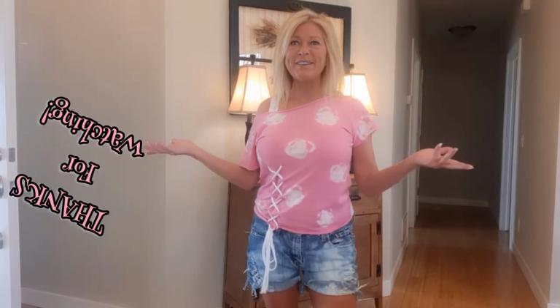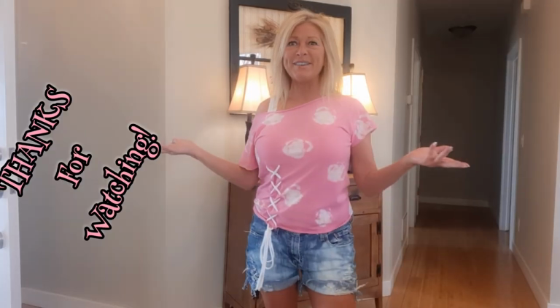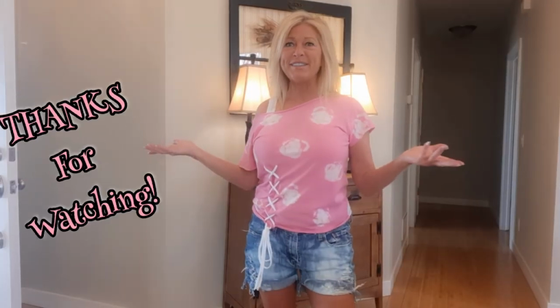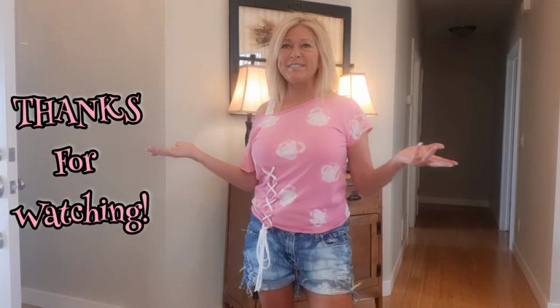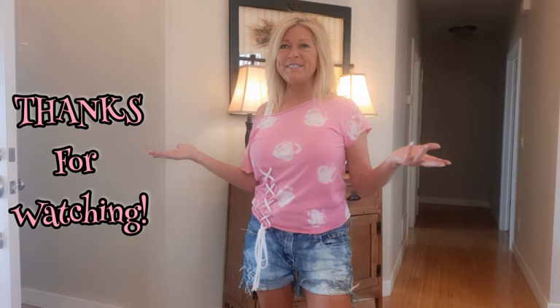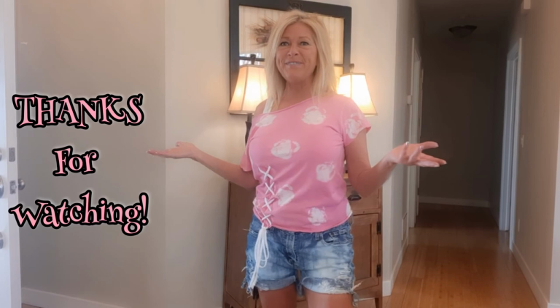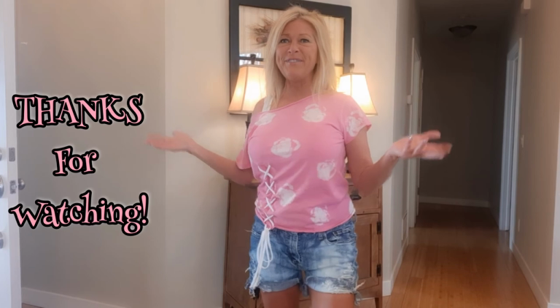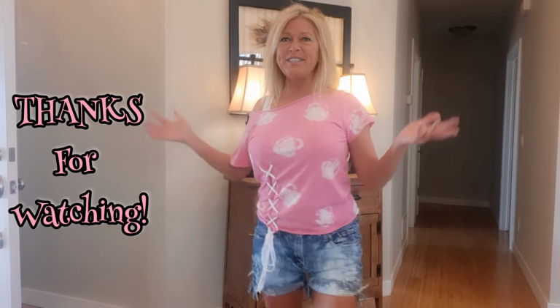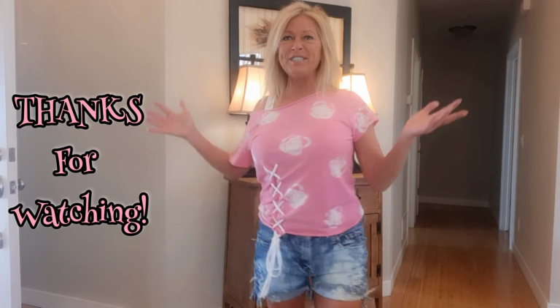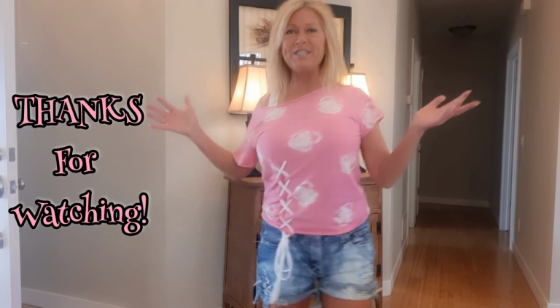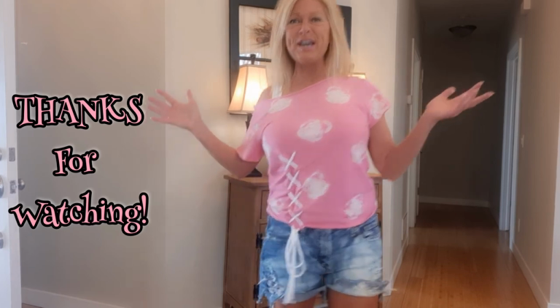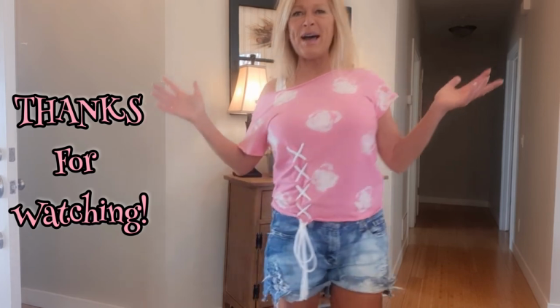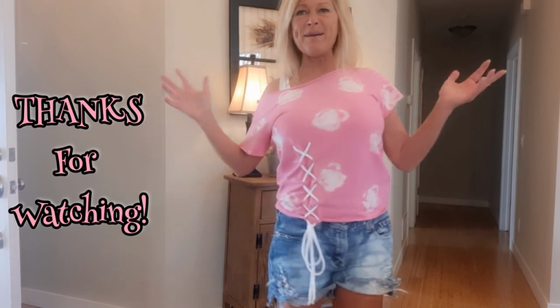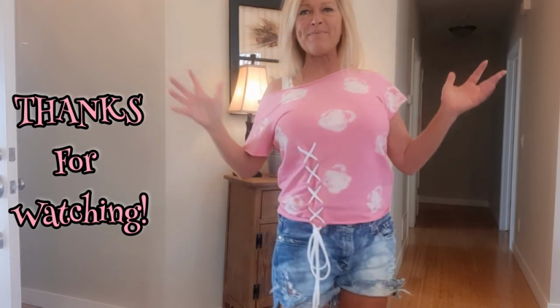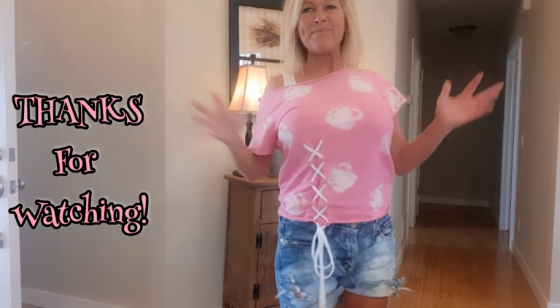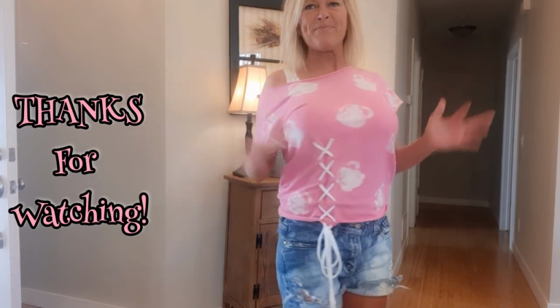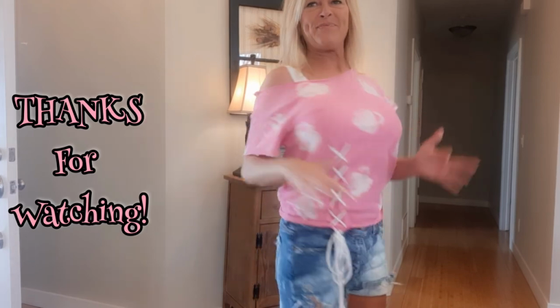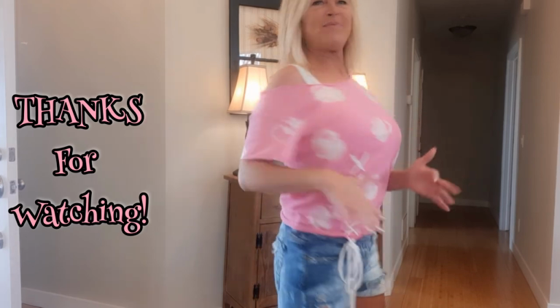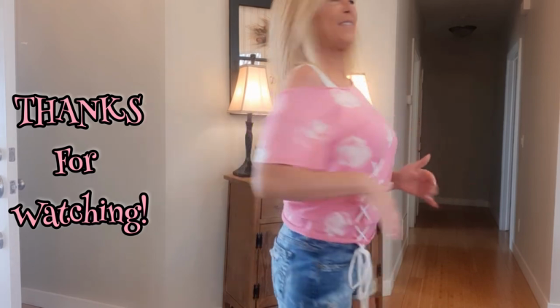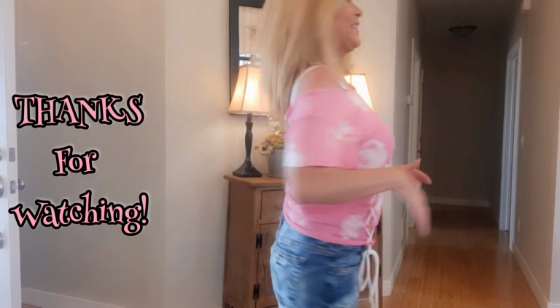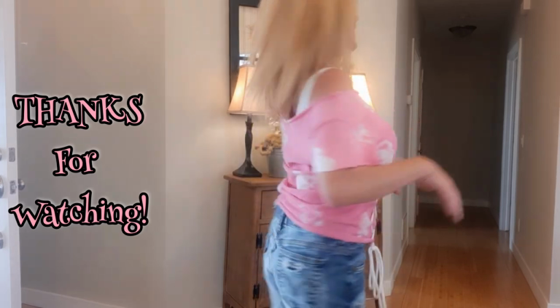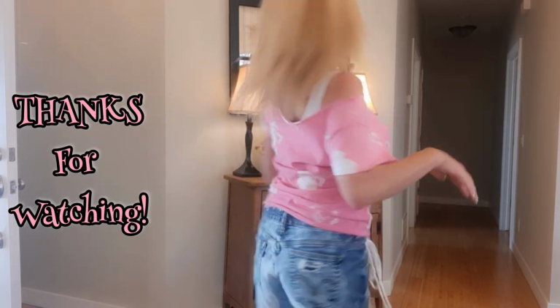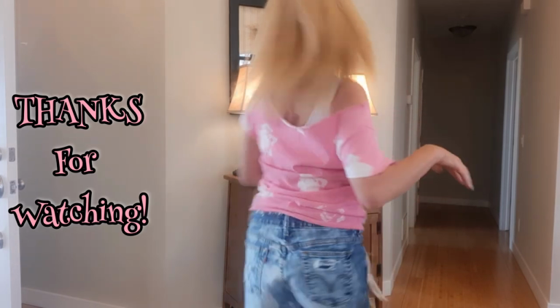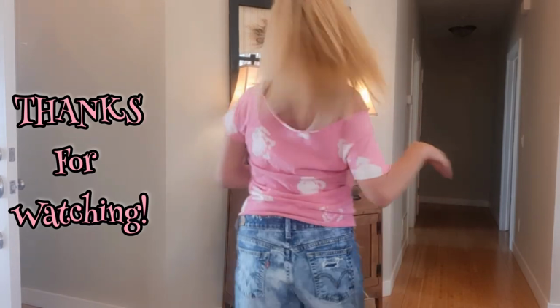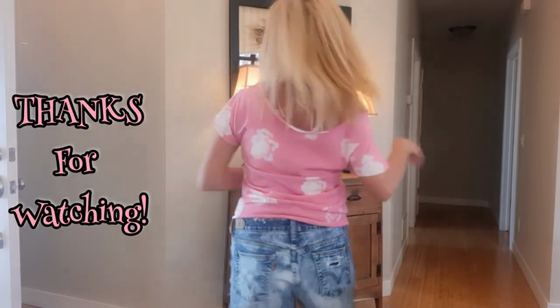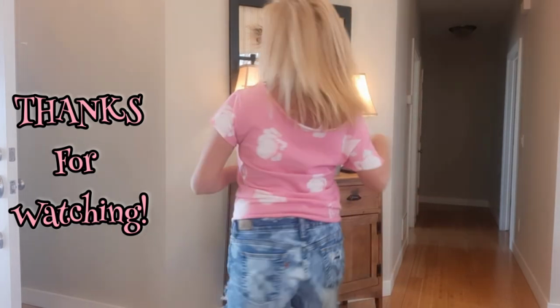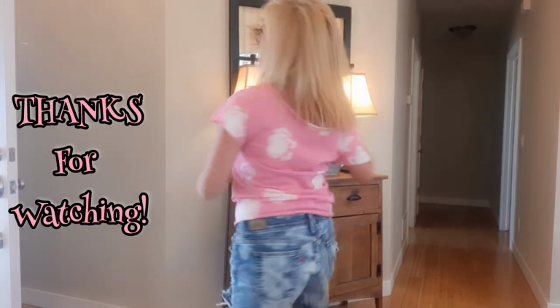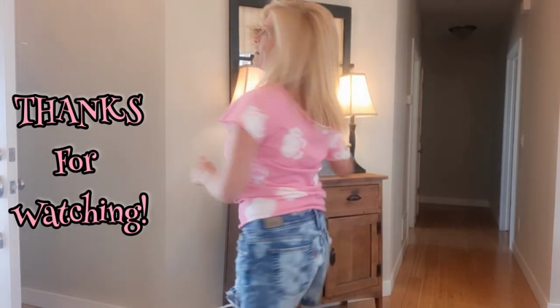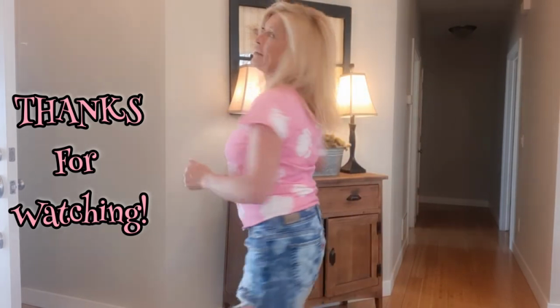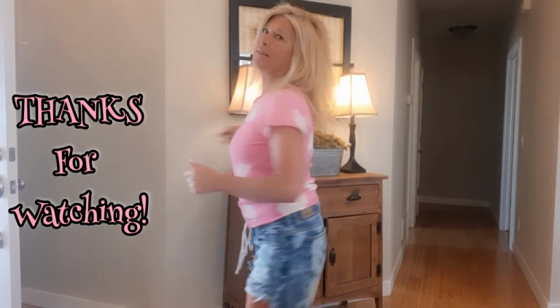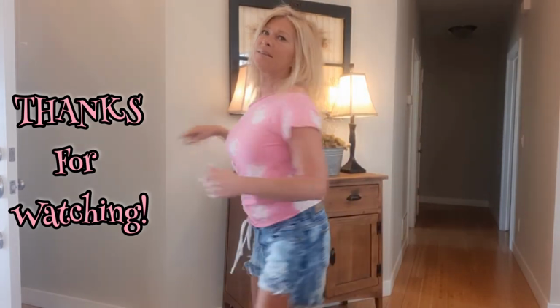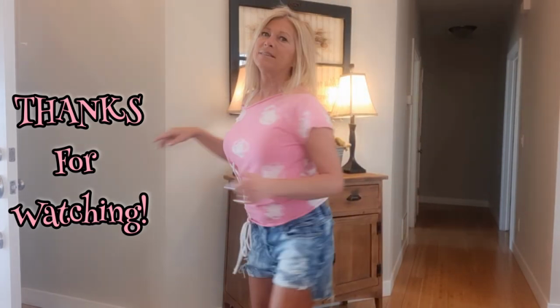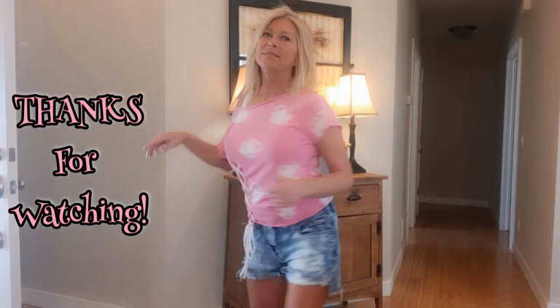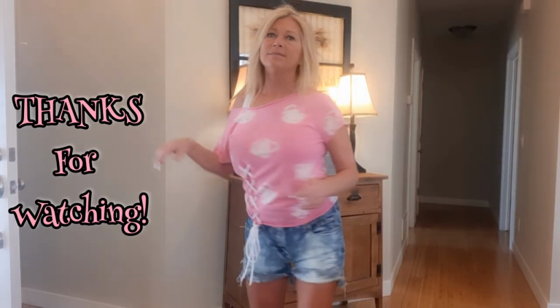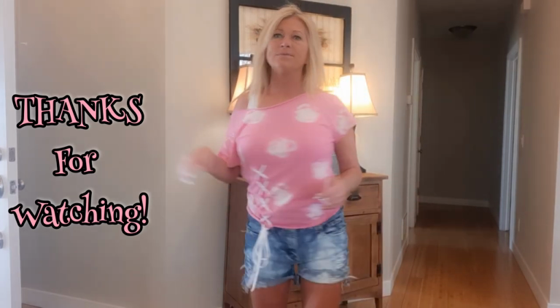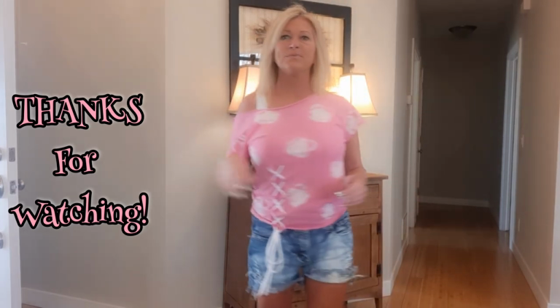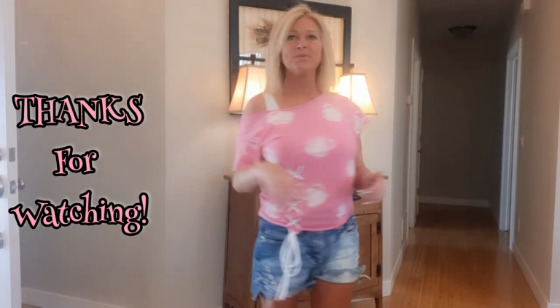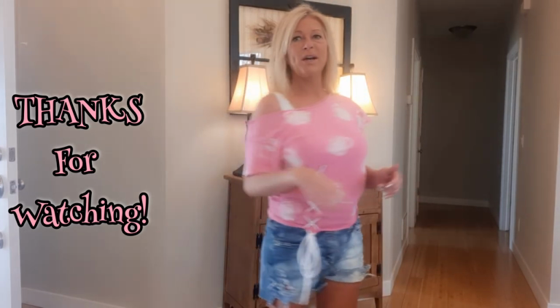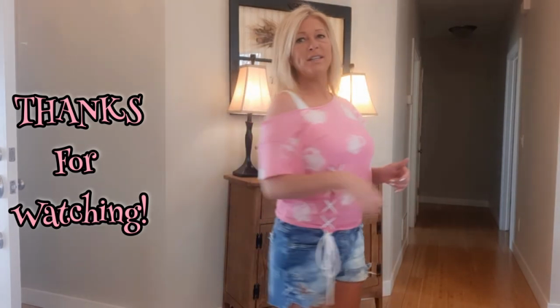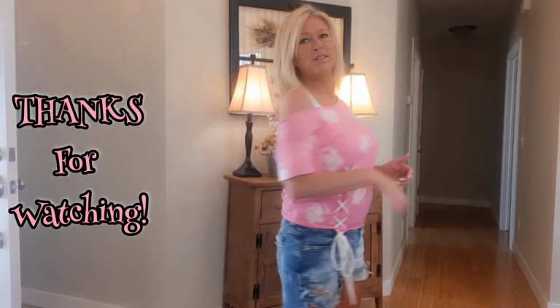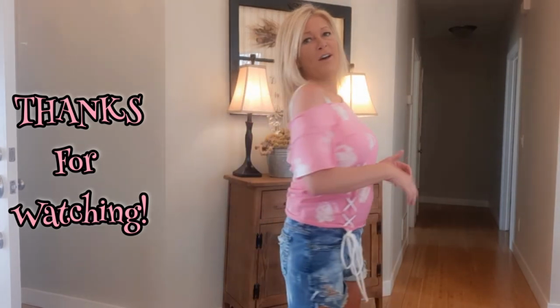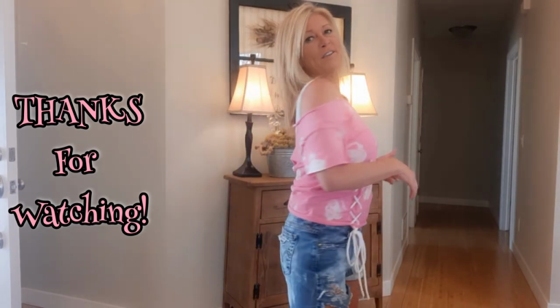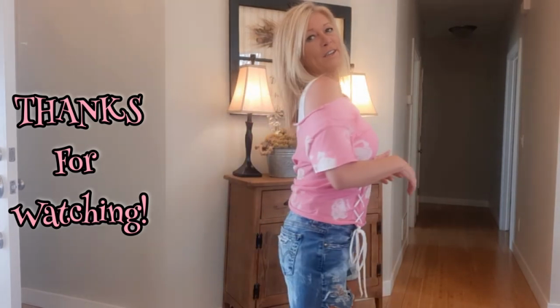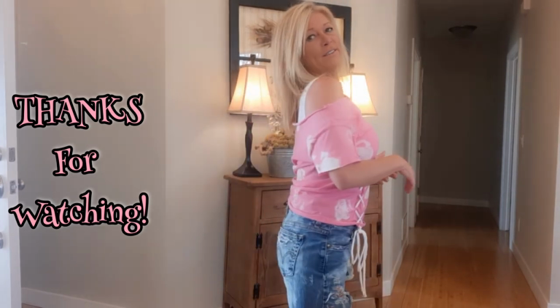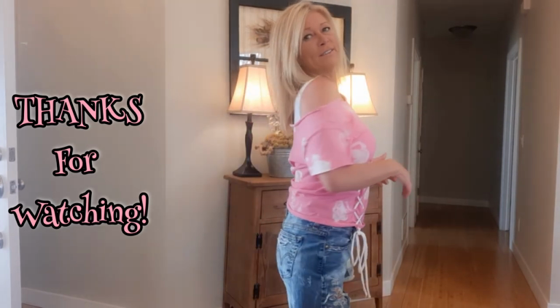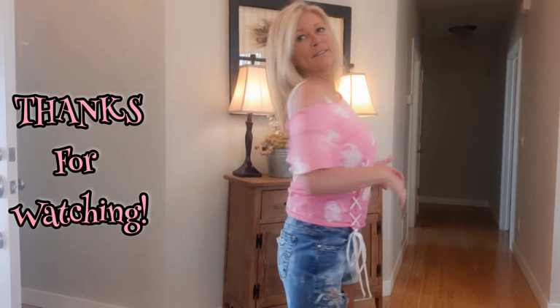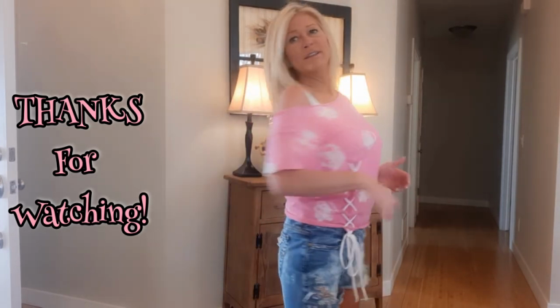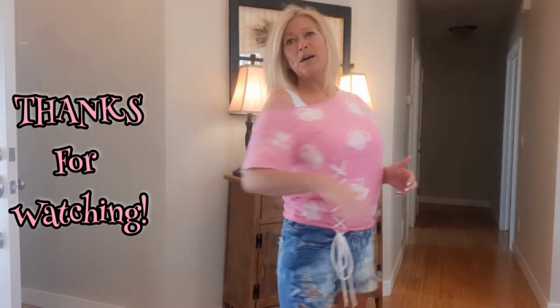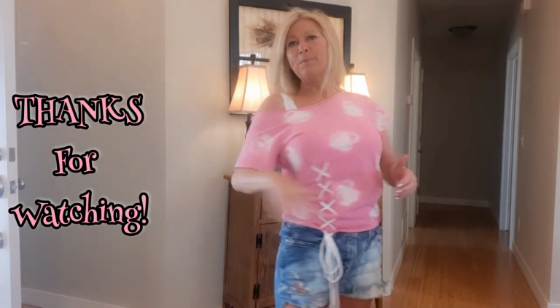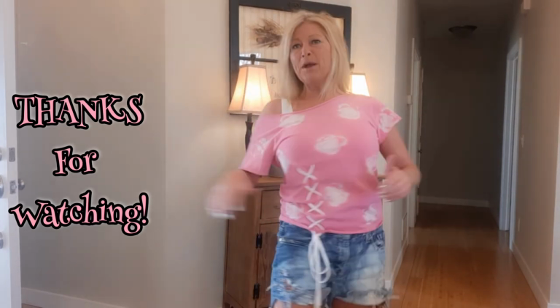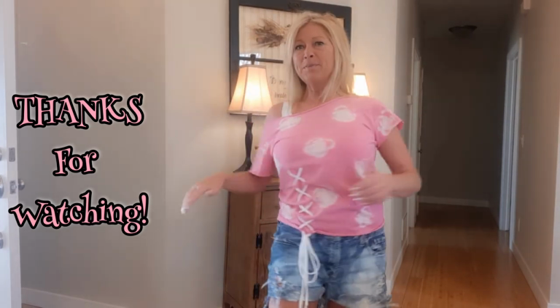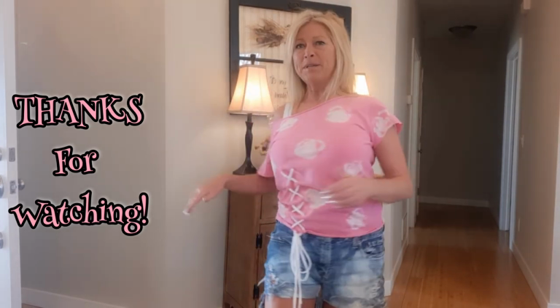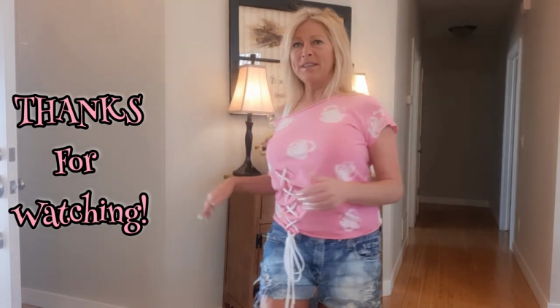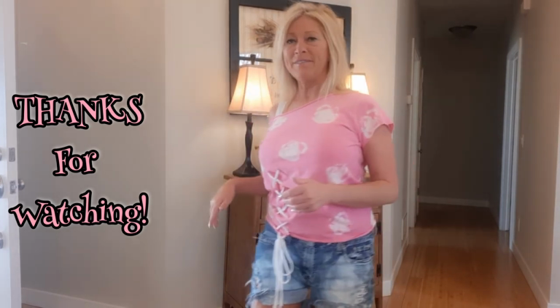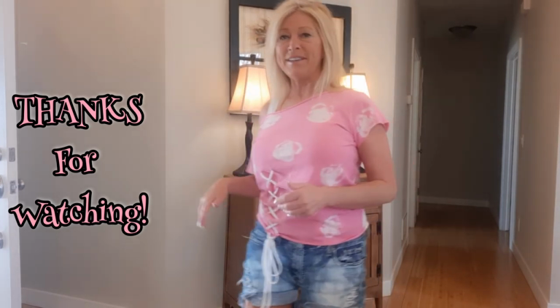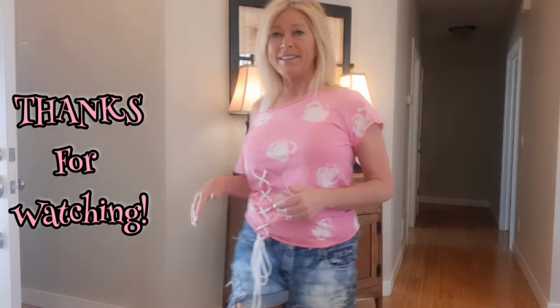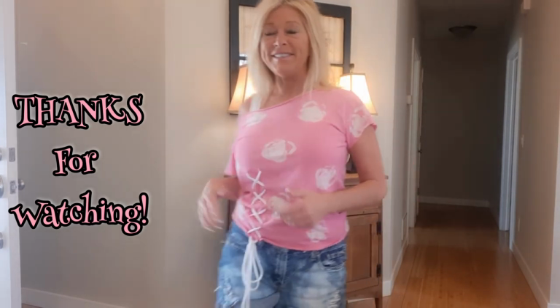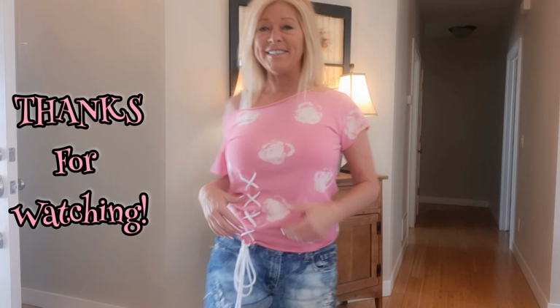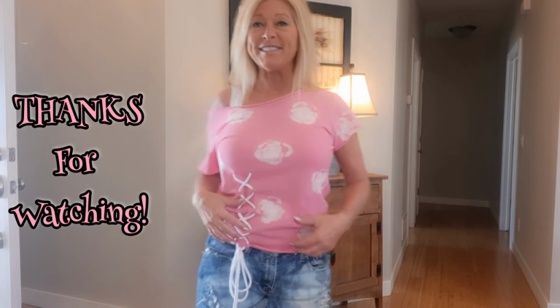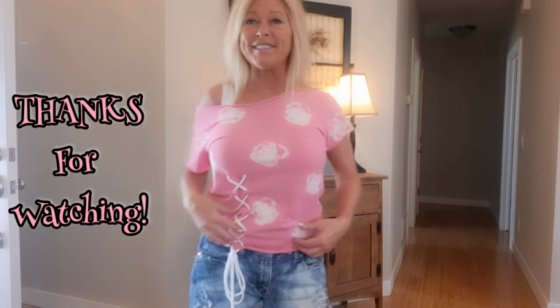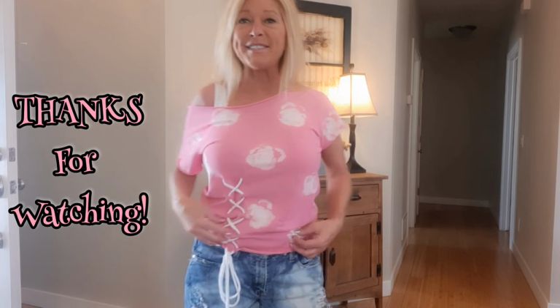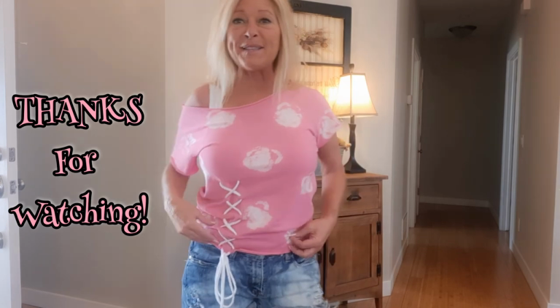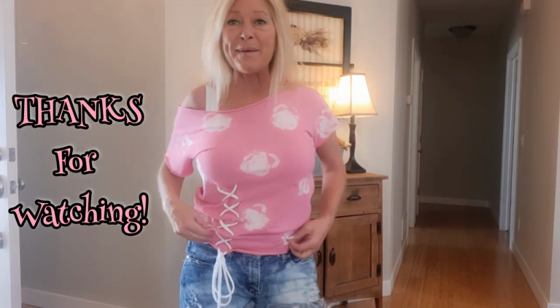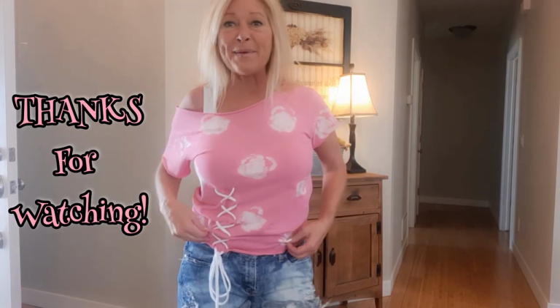Okay, so here's the finished top. I love it — I've probably been living in this all summer.